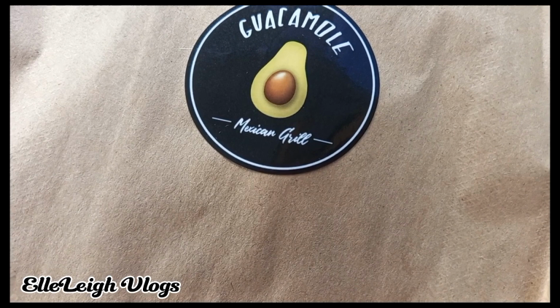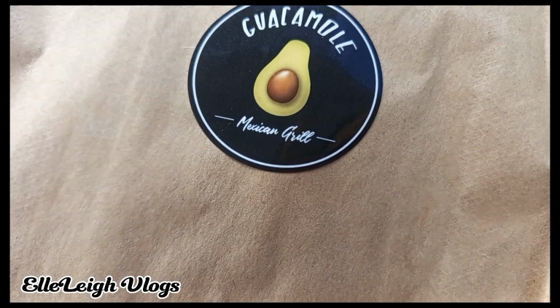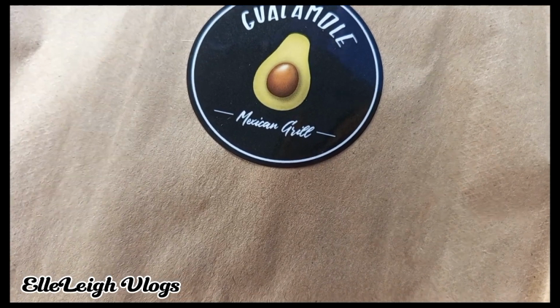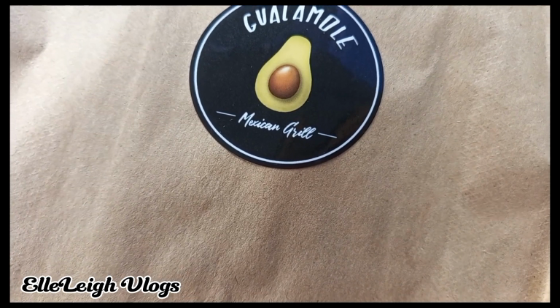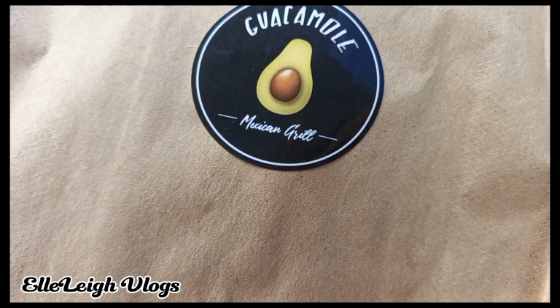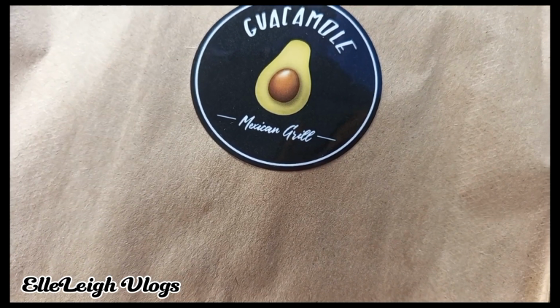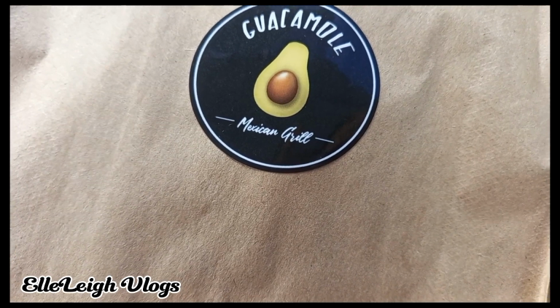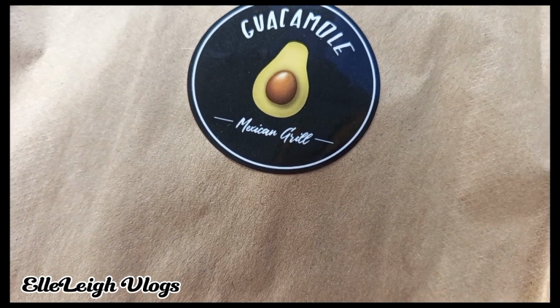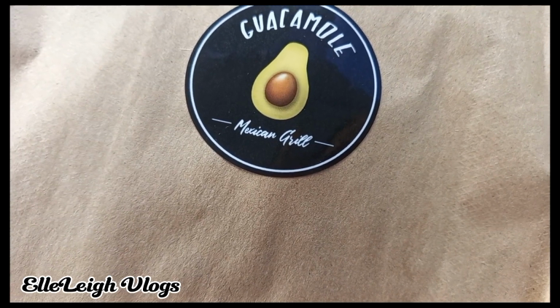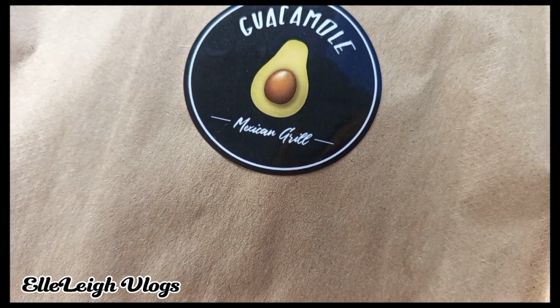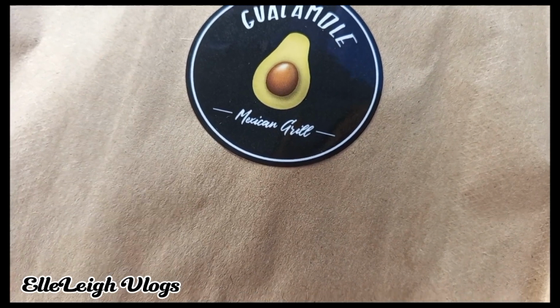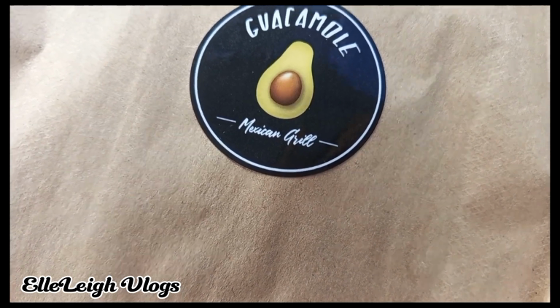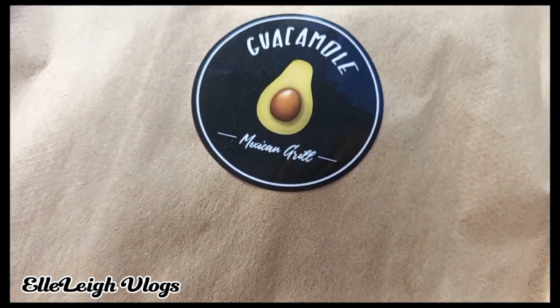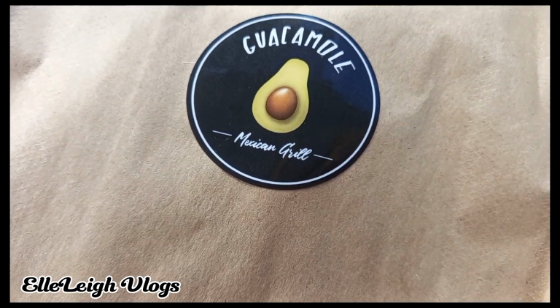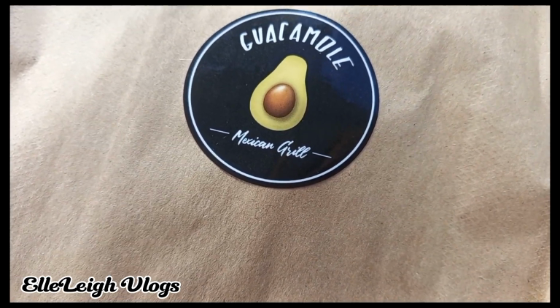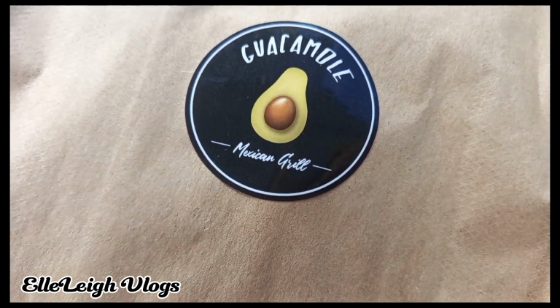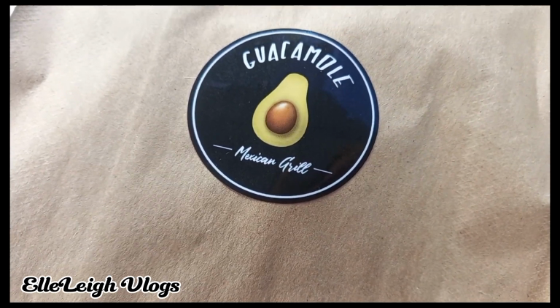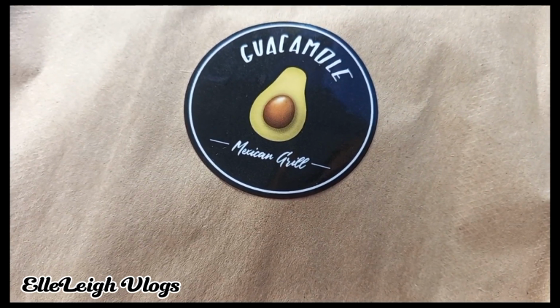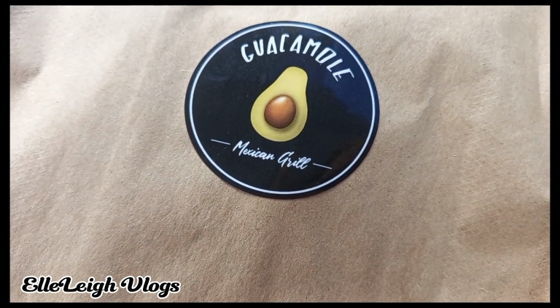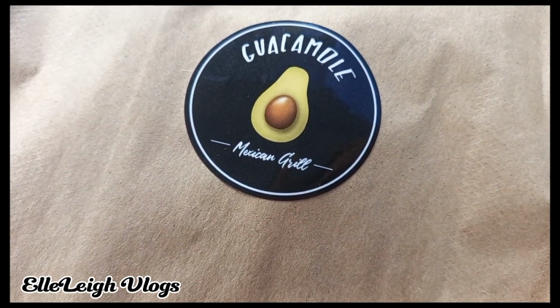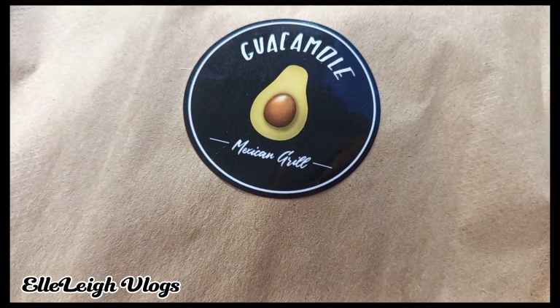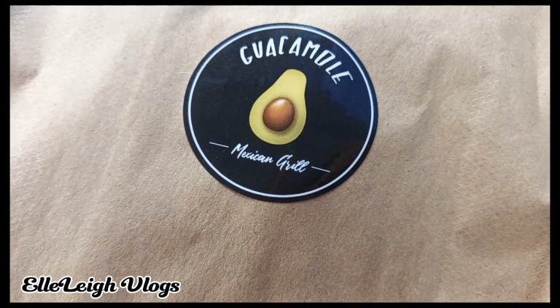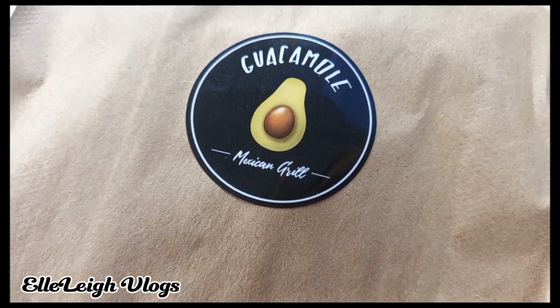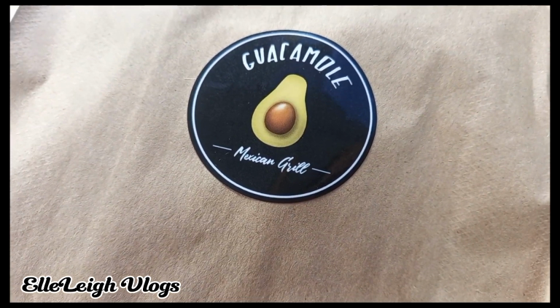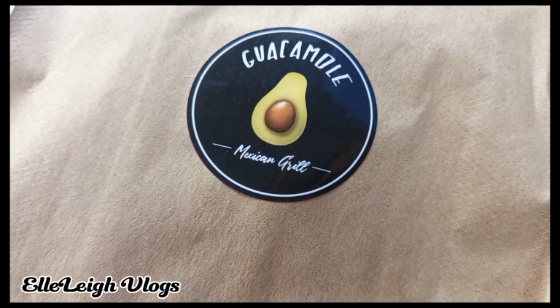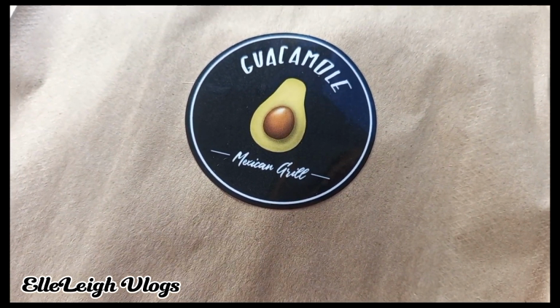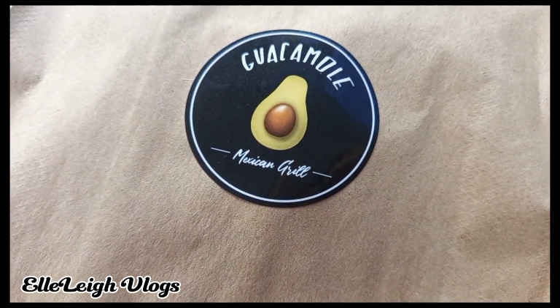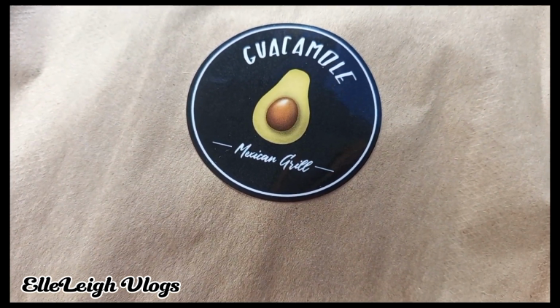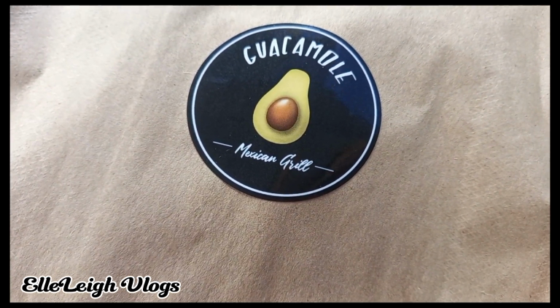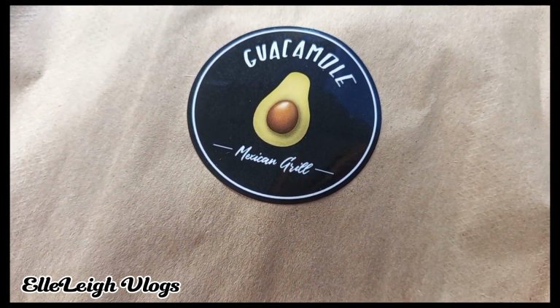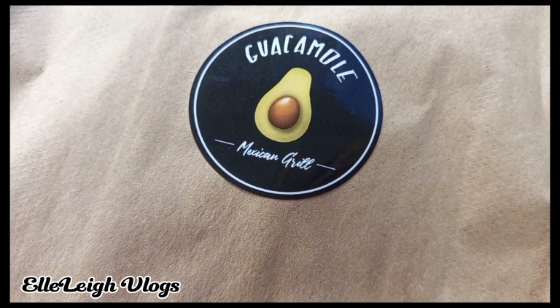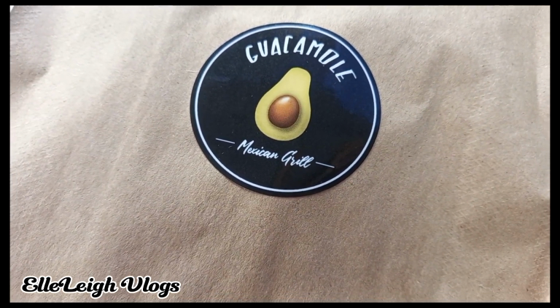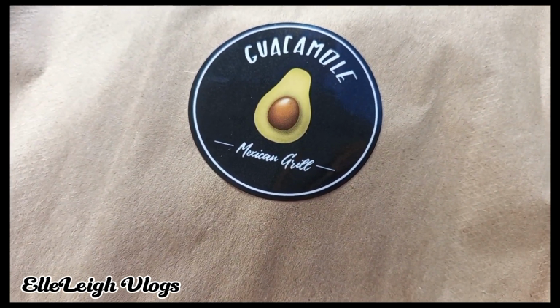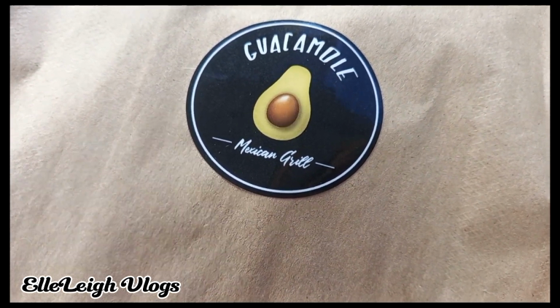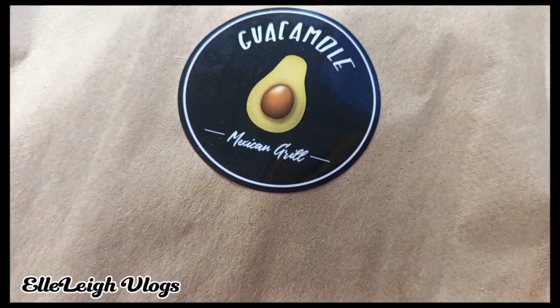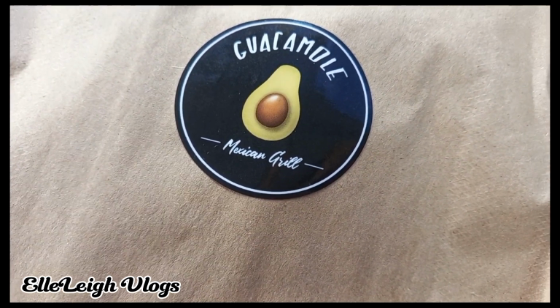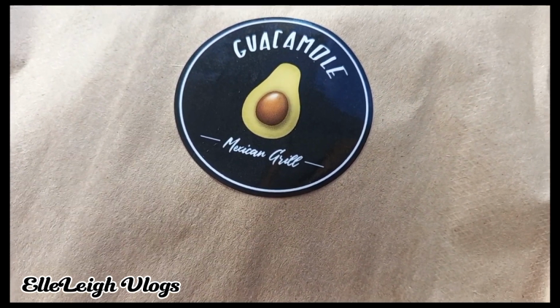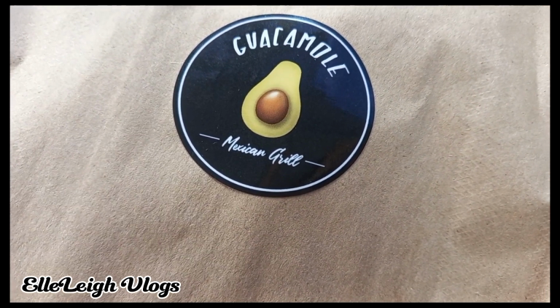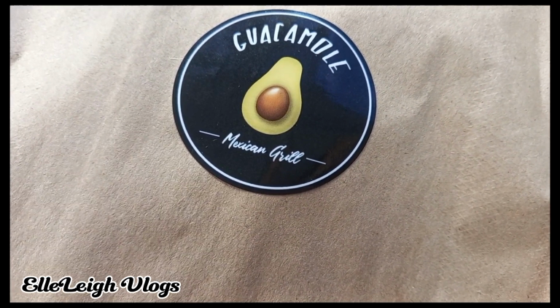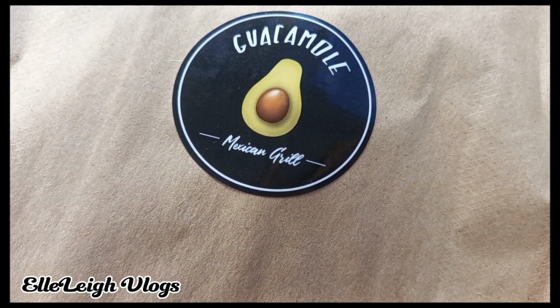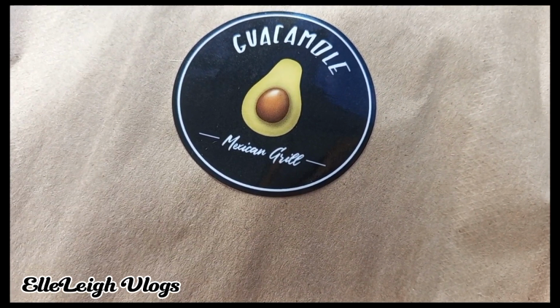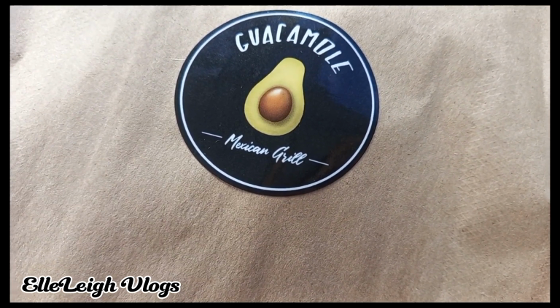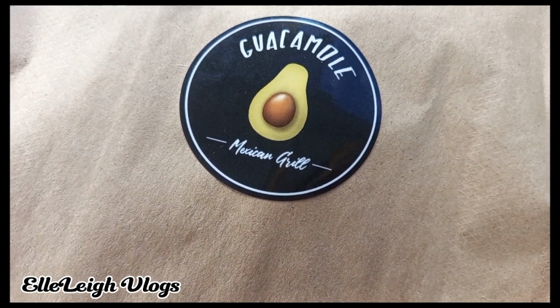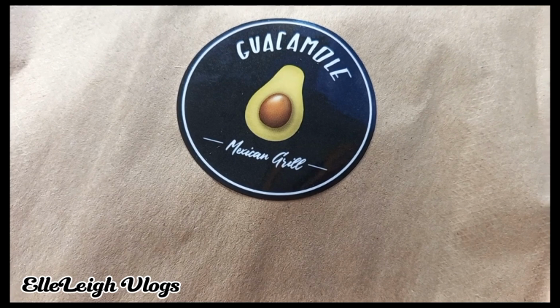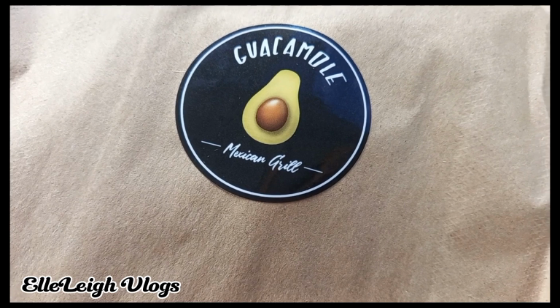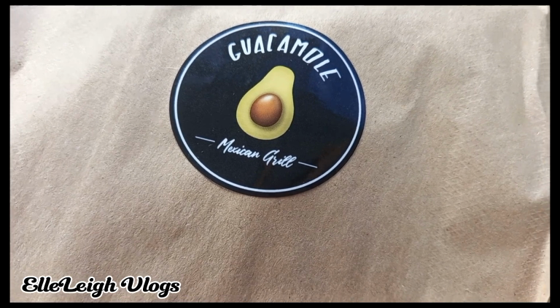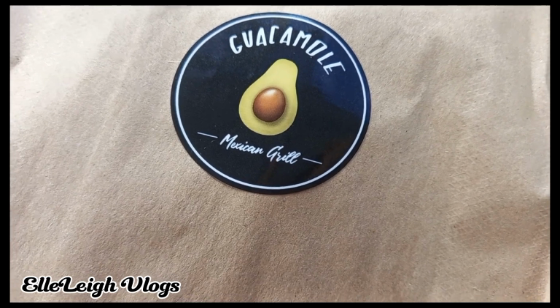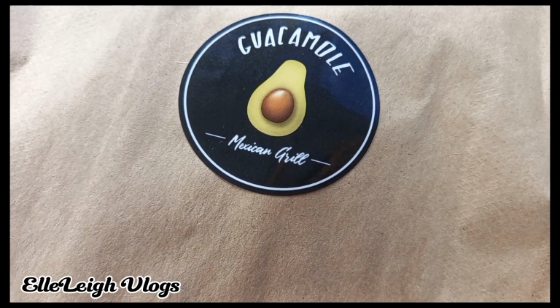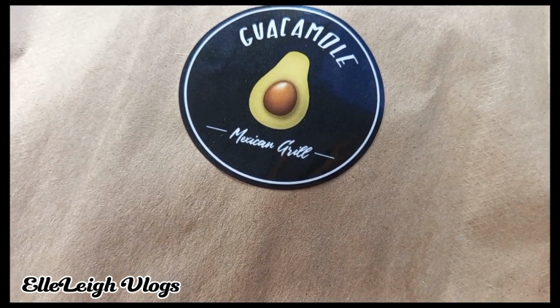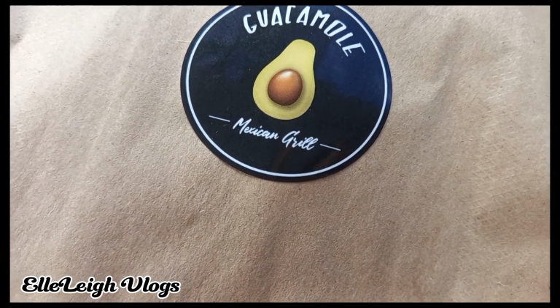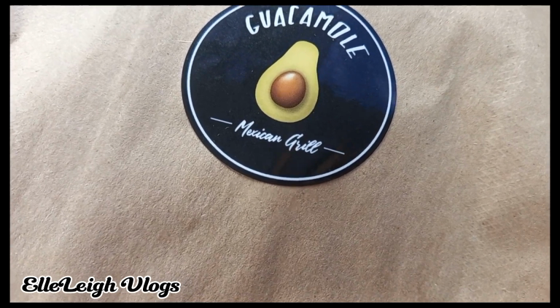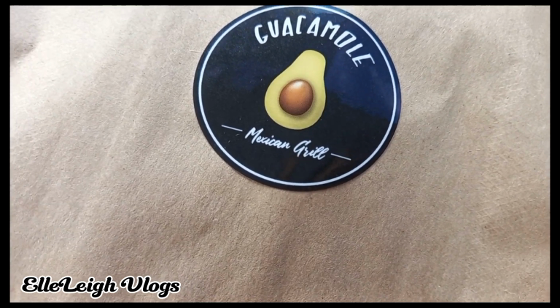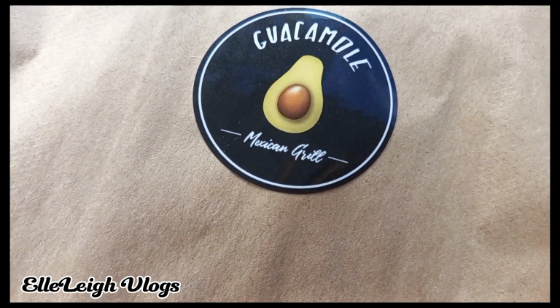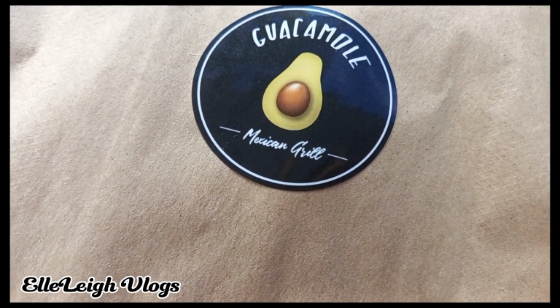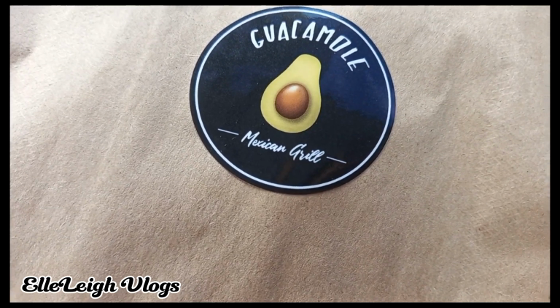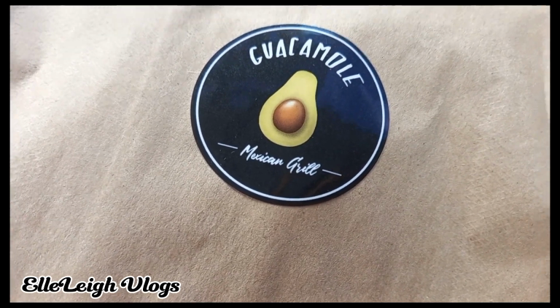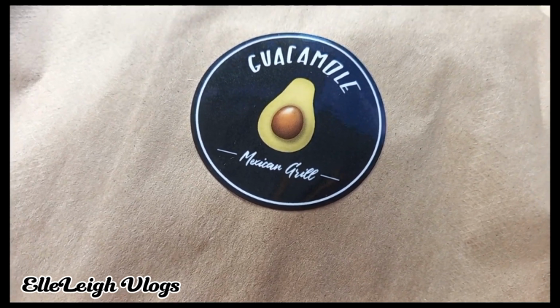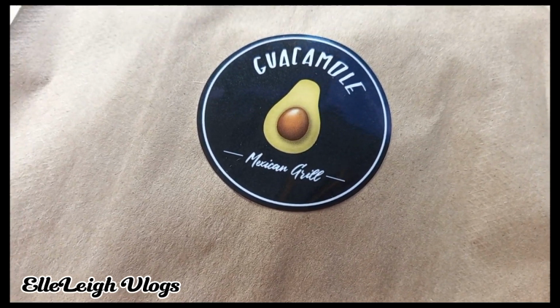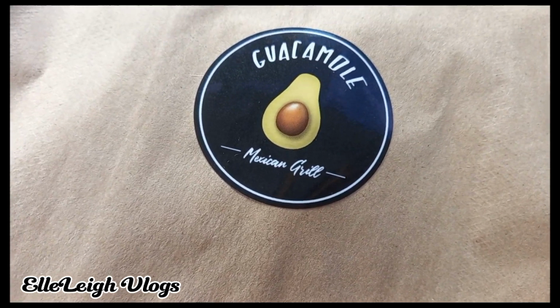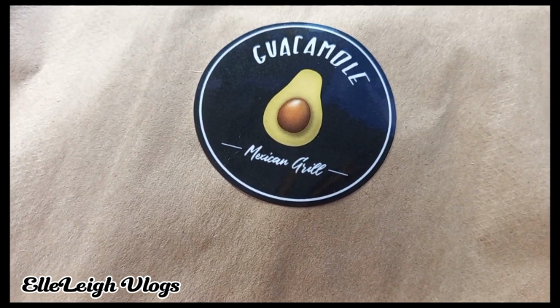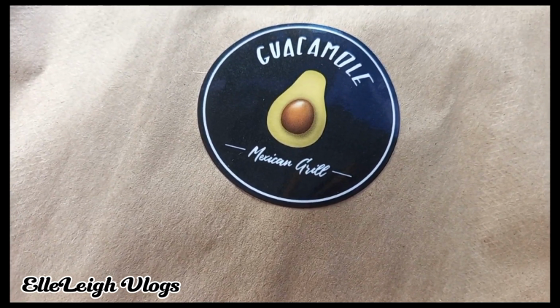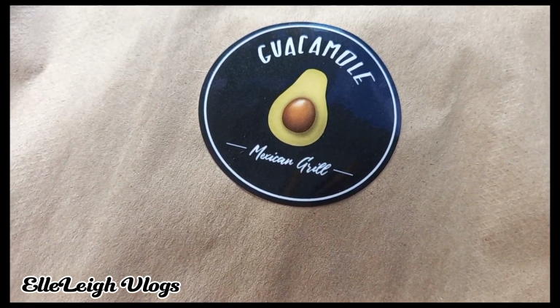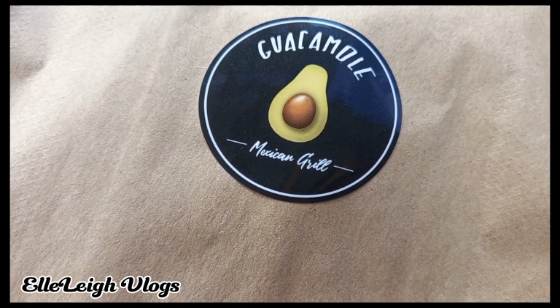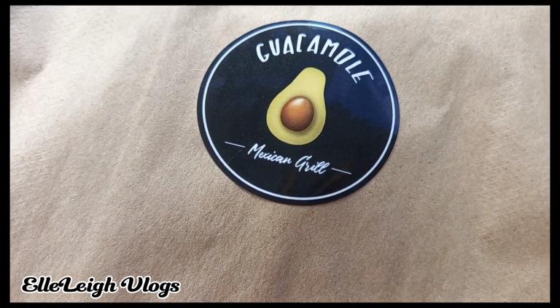I'm going to do a review of the Guacamole tacos. I decided to take the soft tacos.